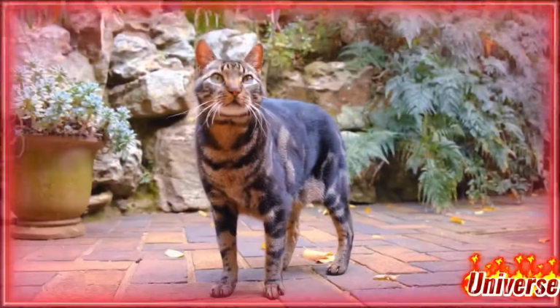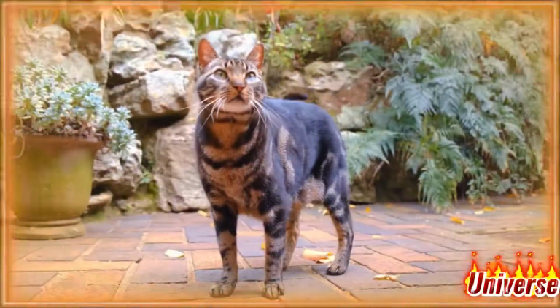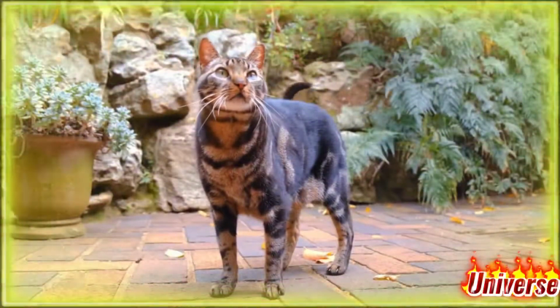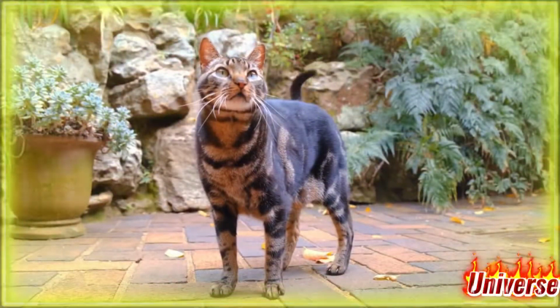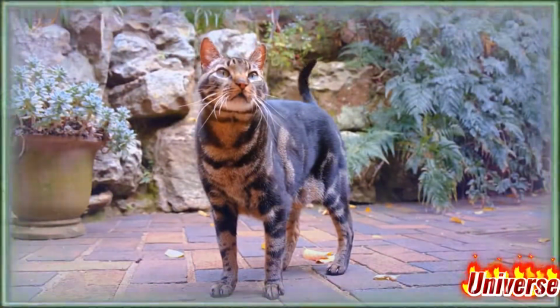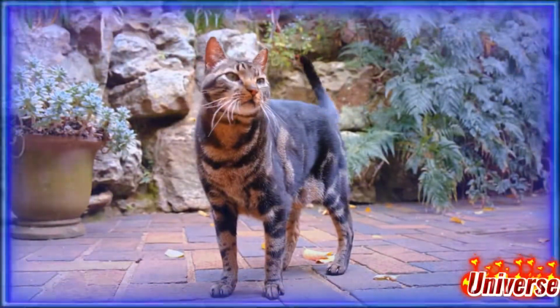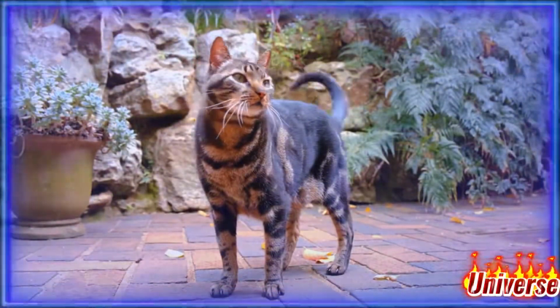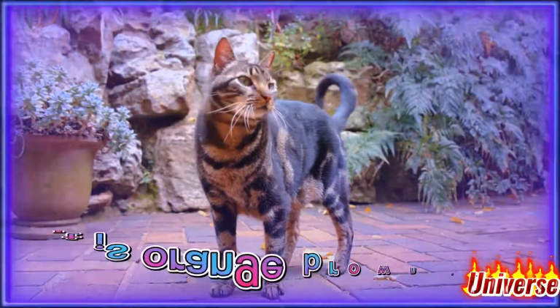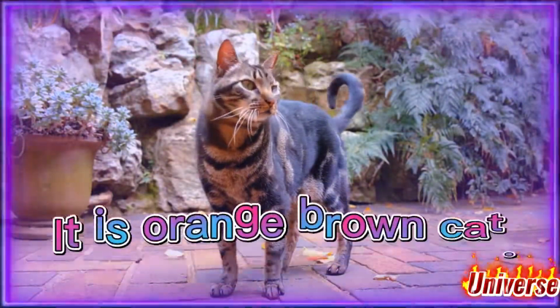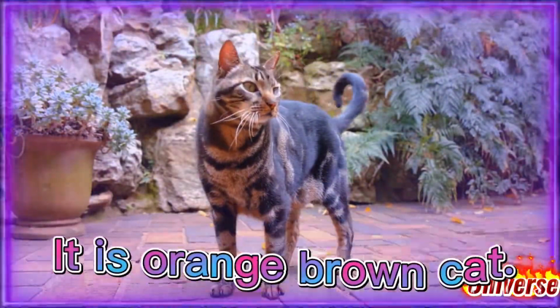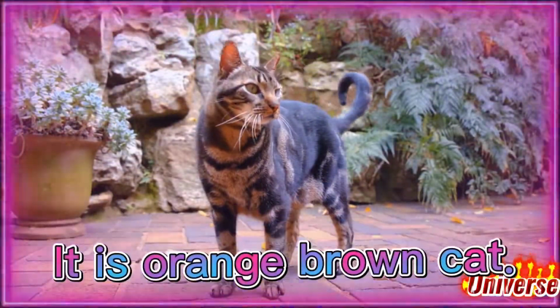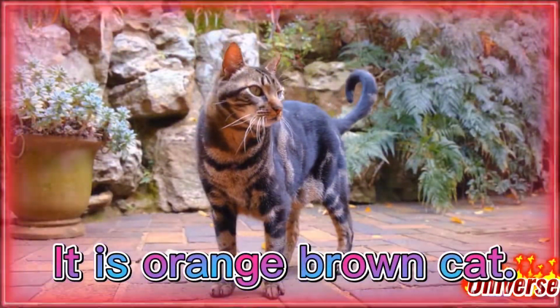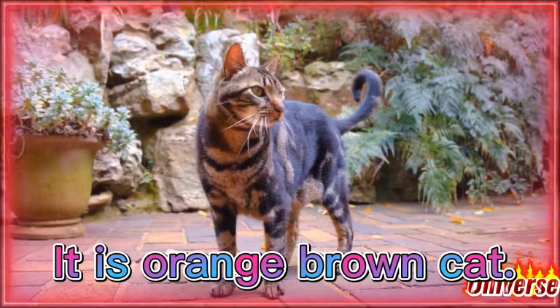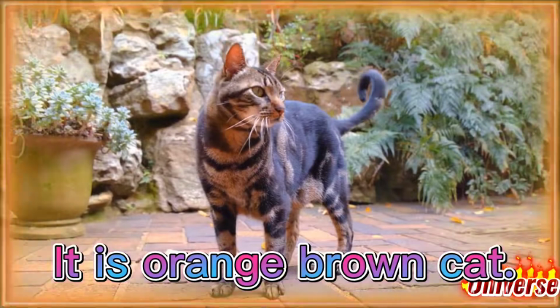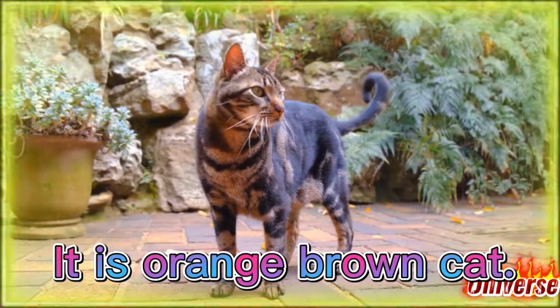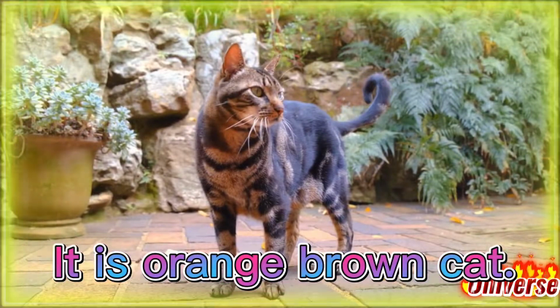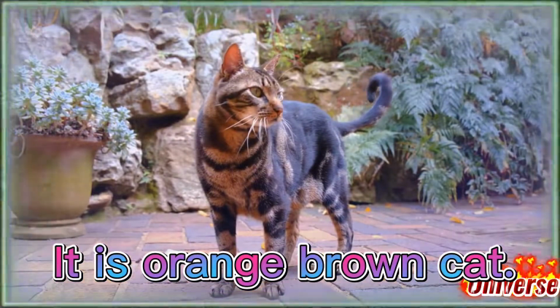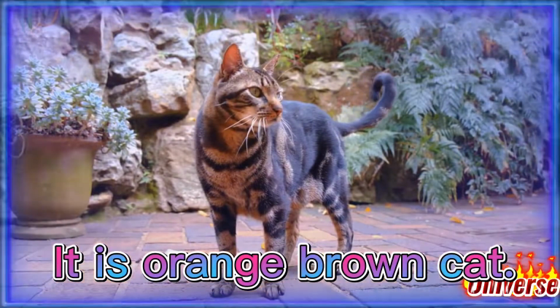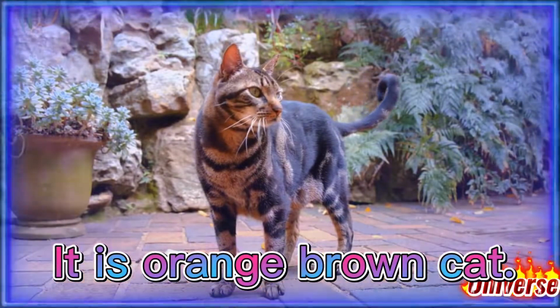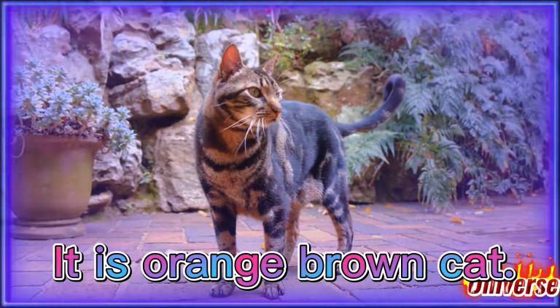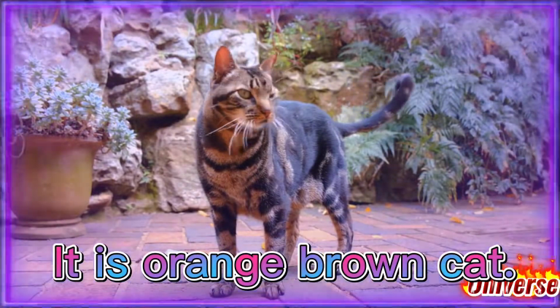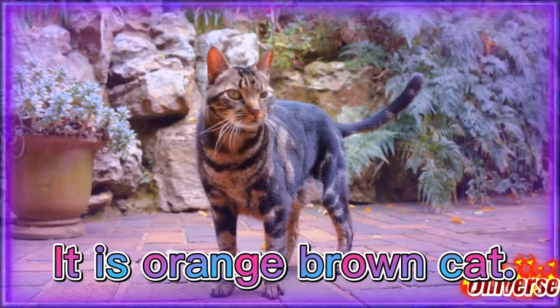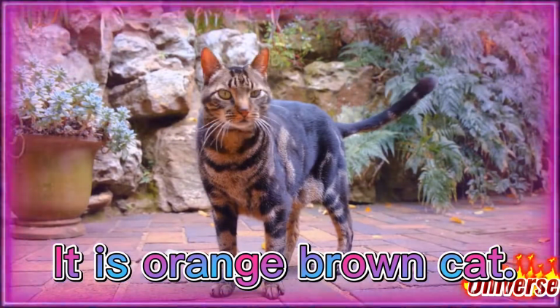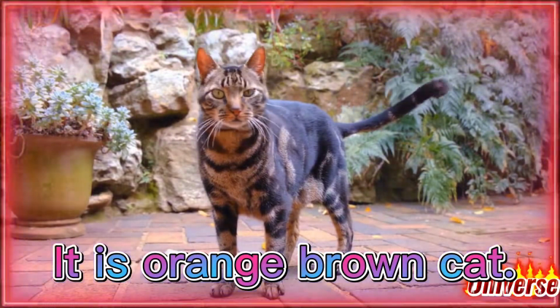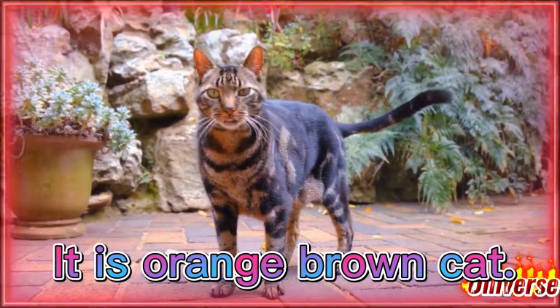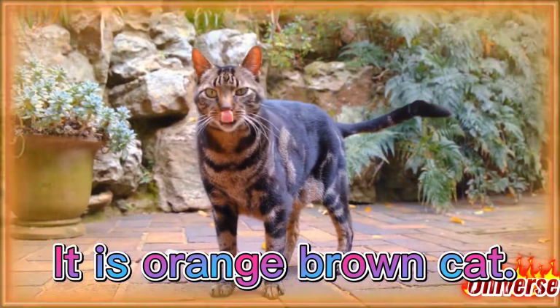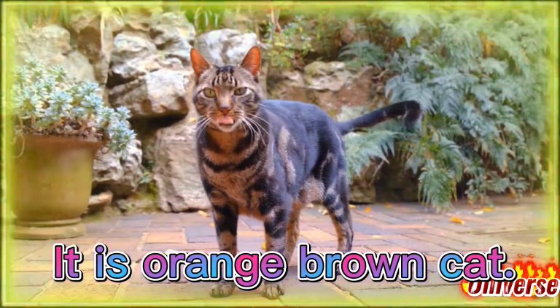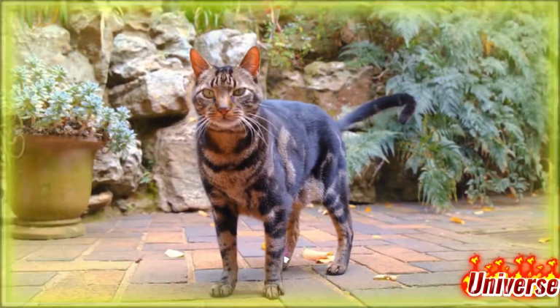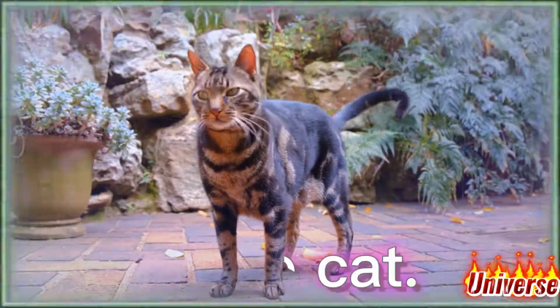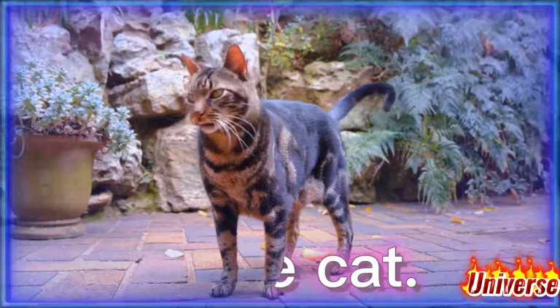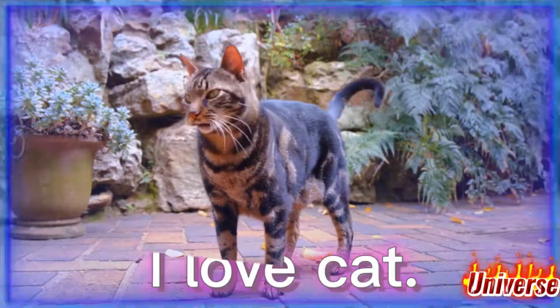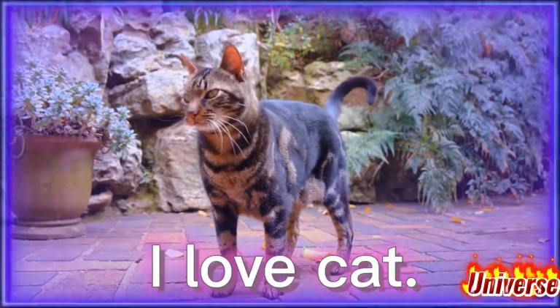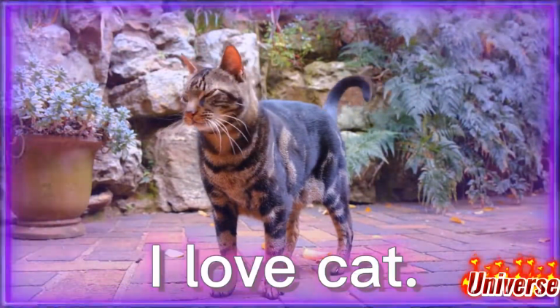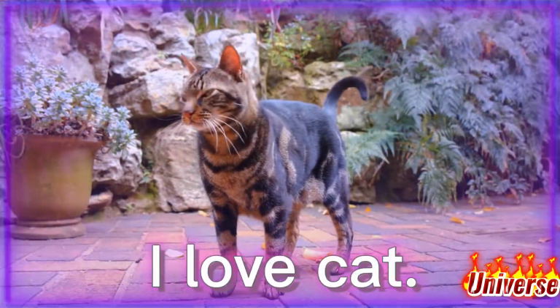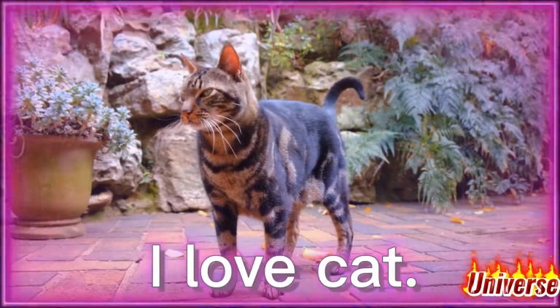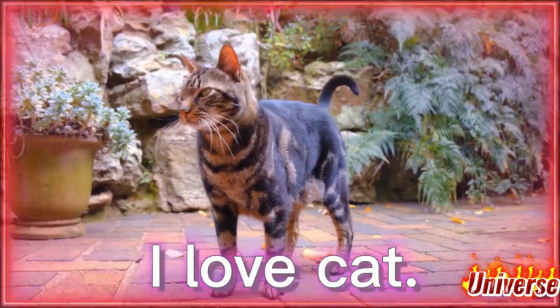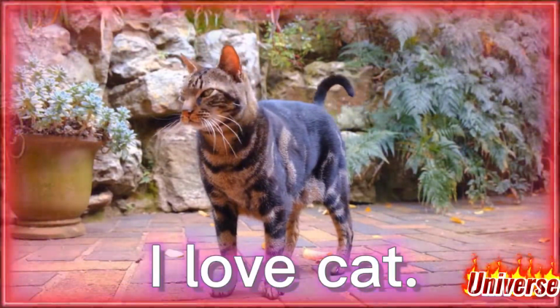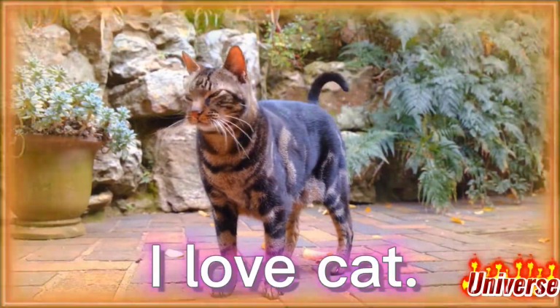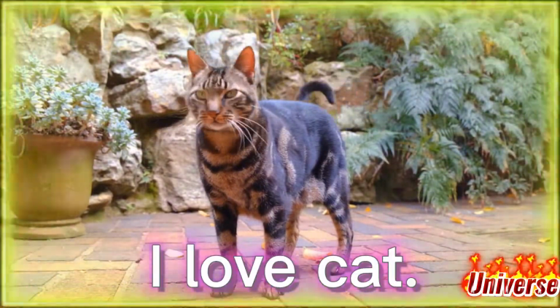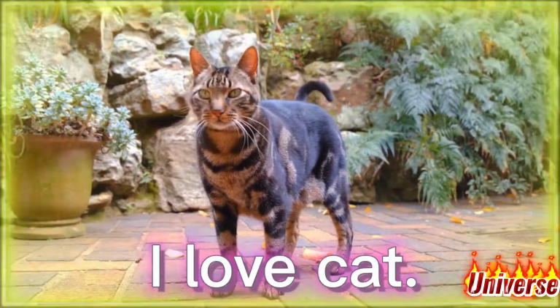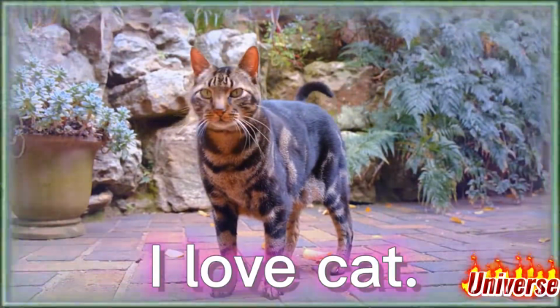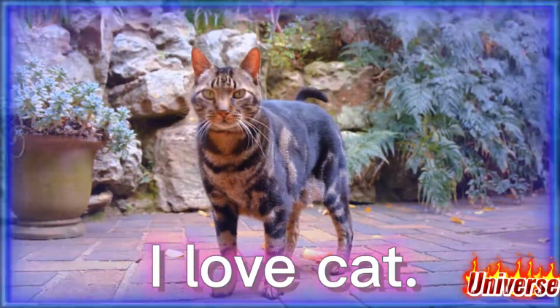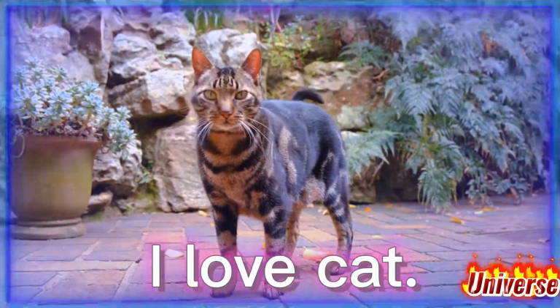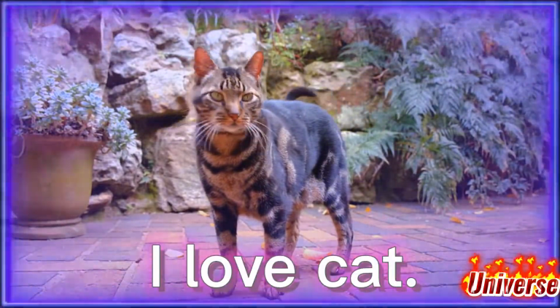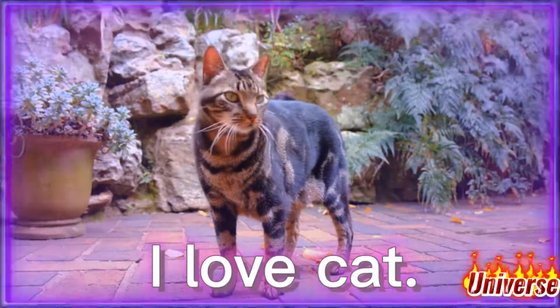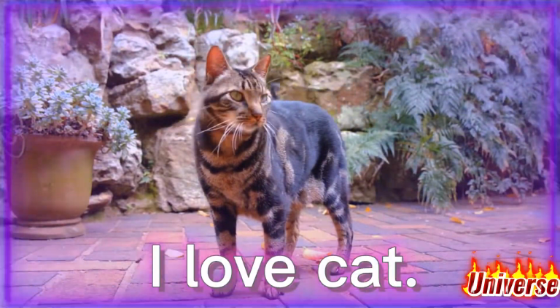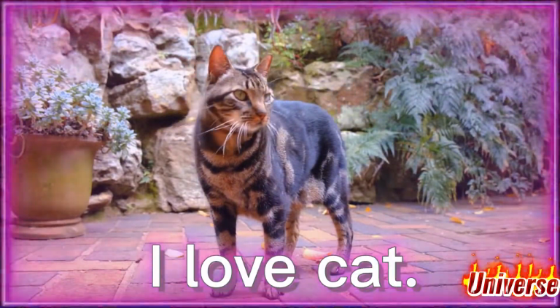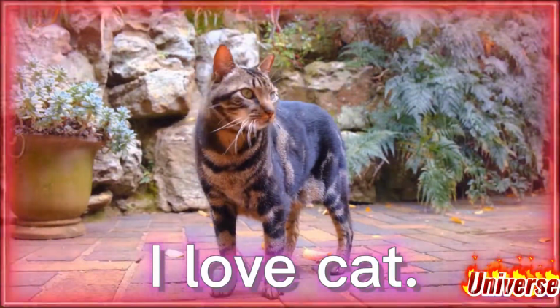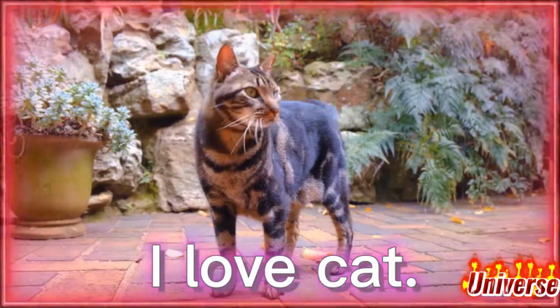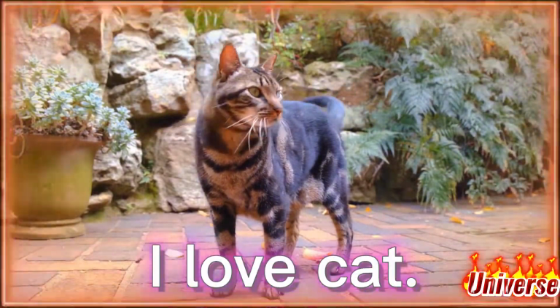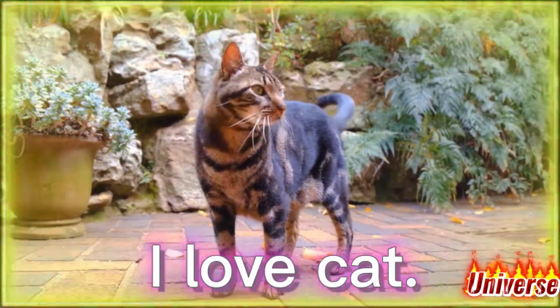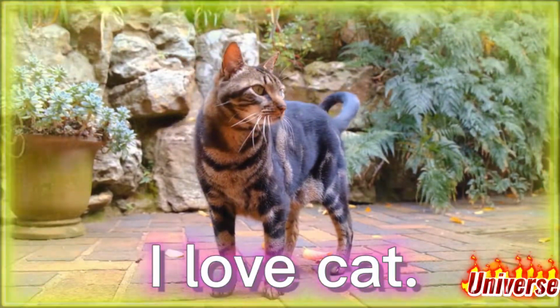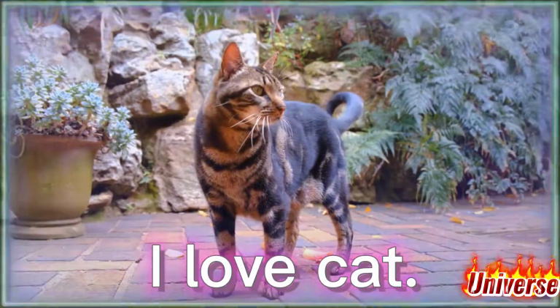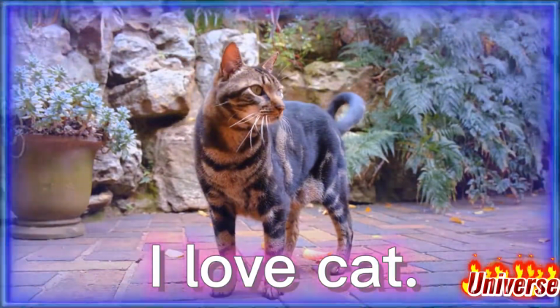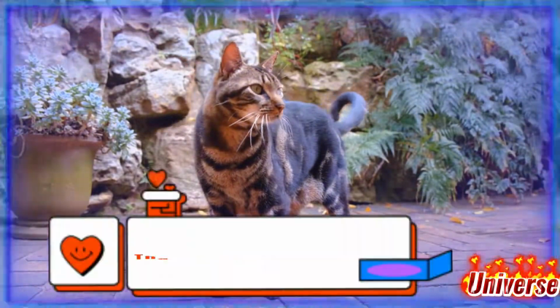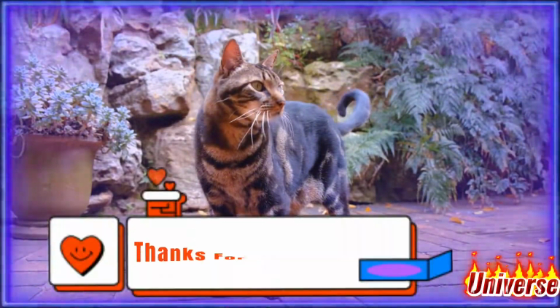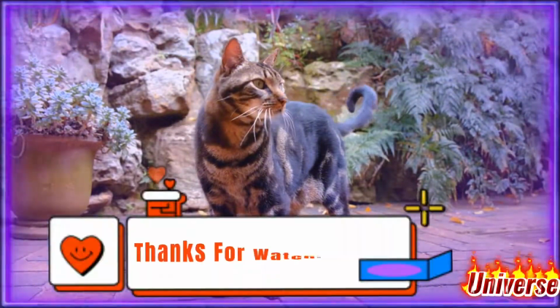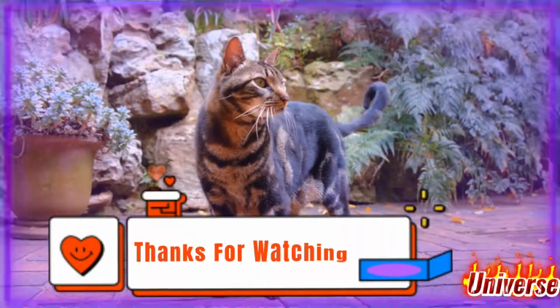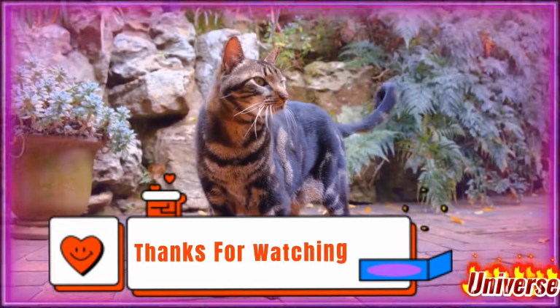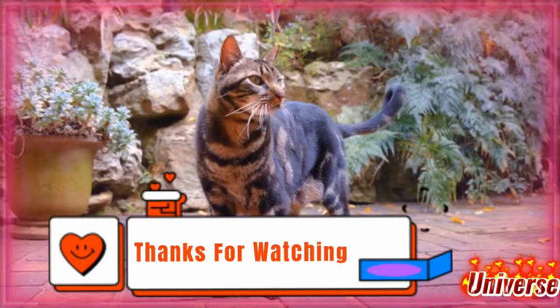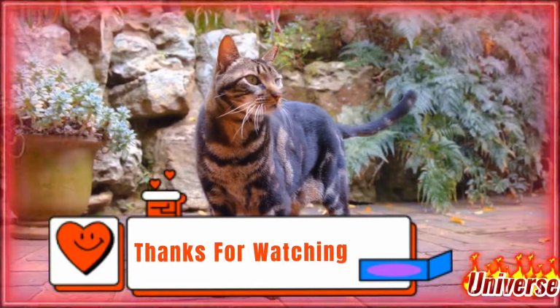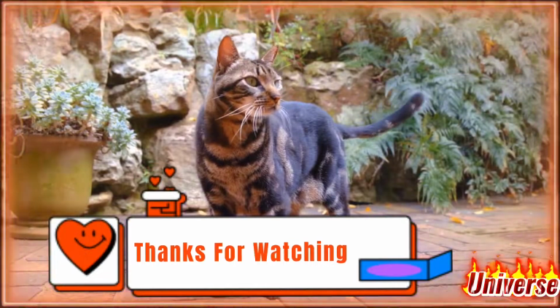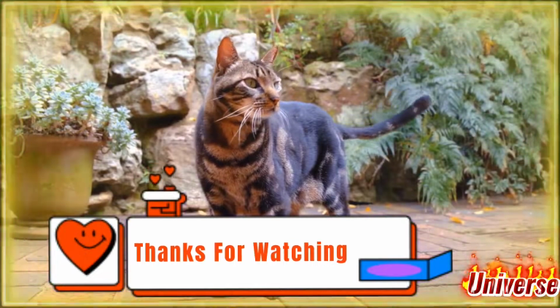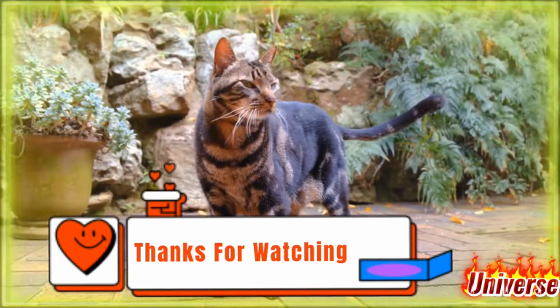It is an orange-brown cat. I love the cat. Thanks for watching.